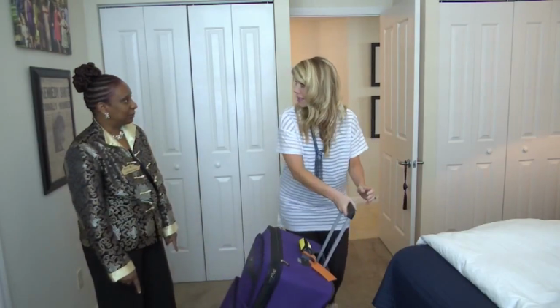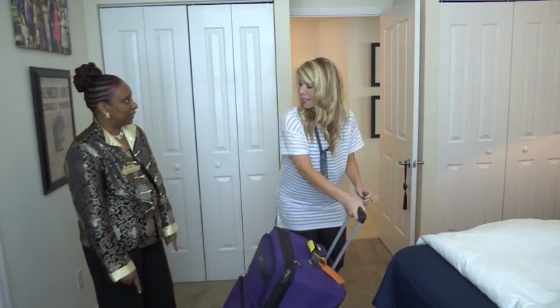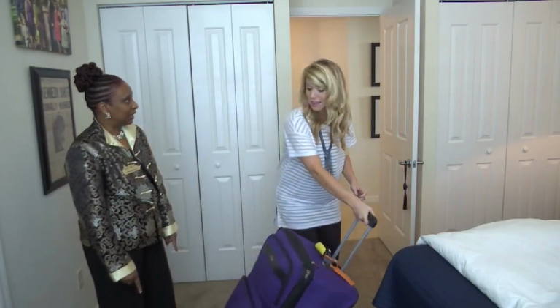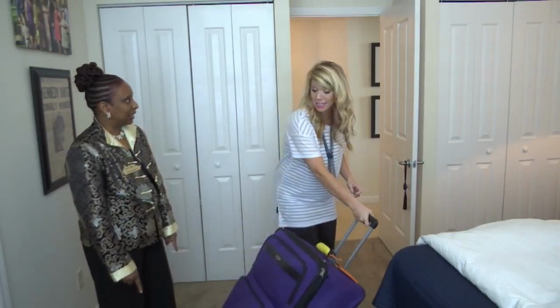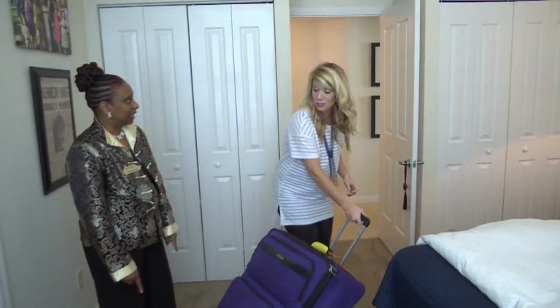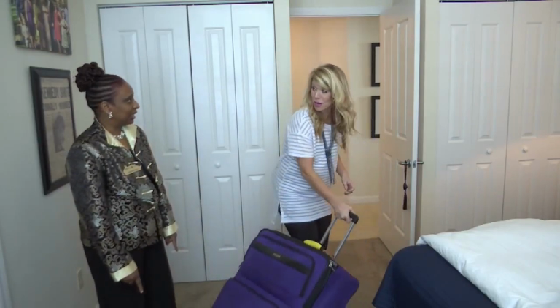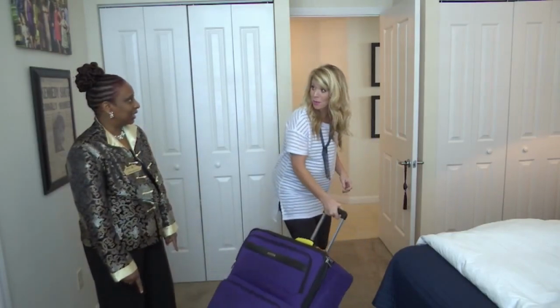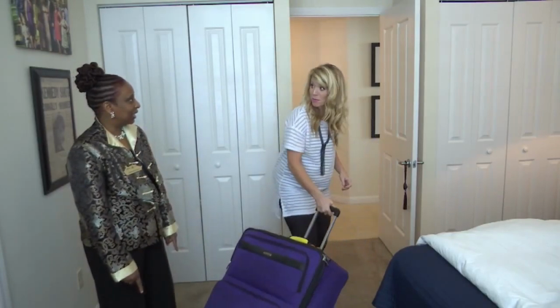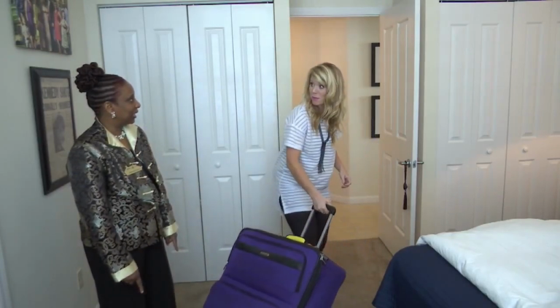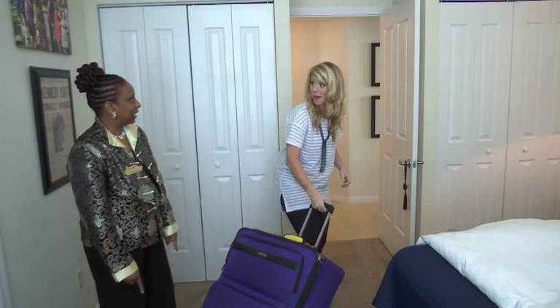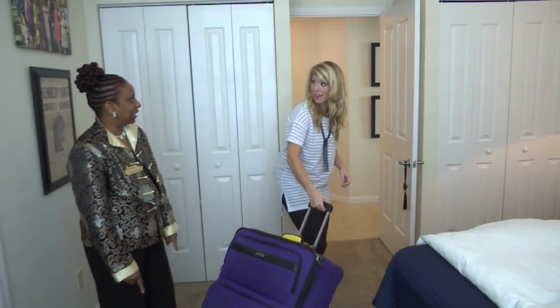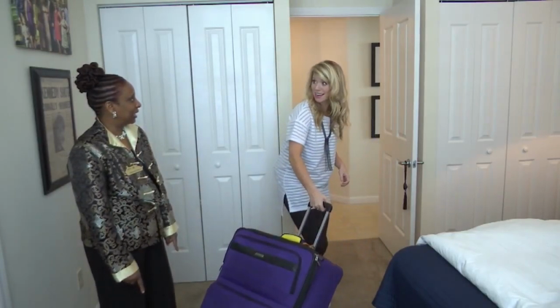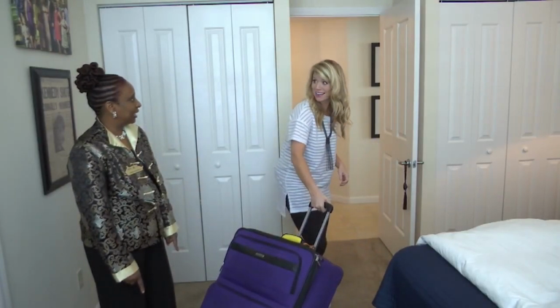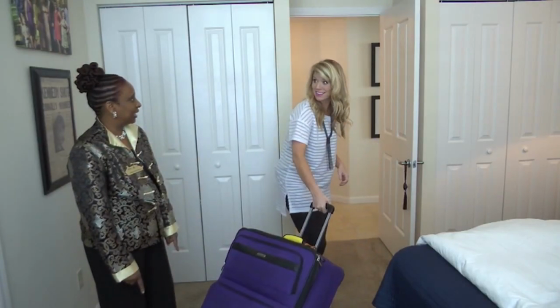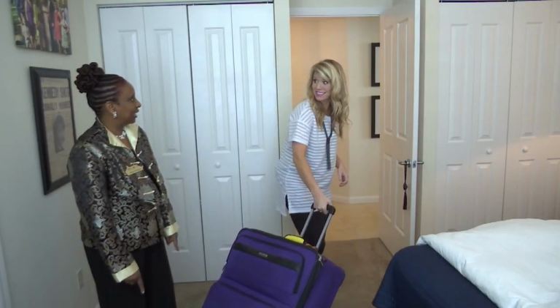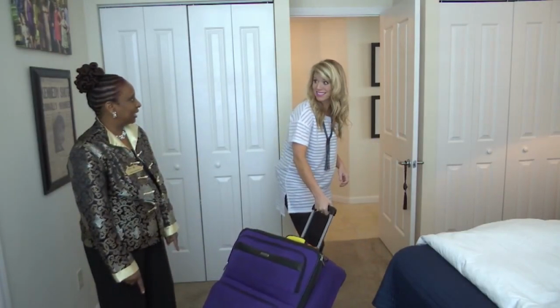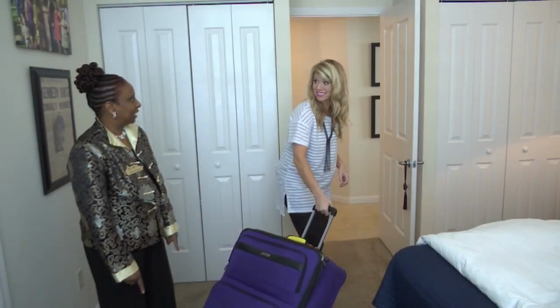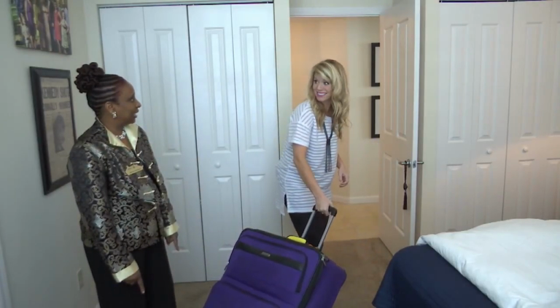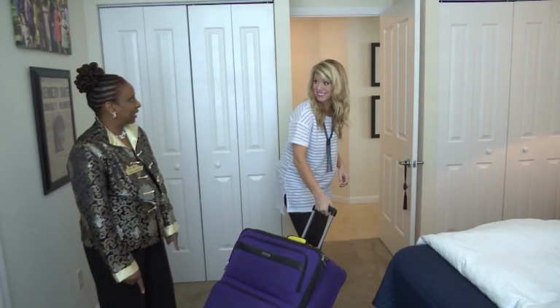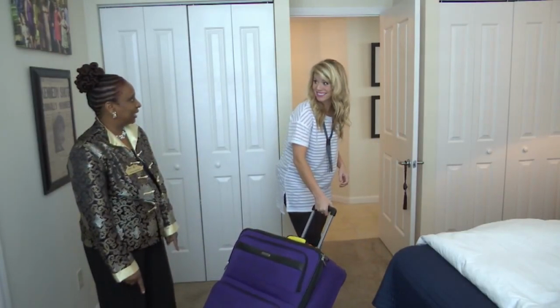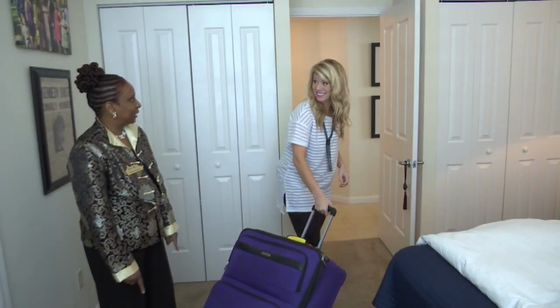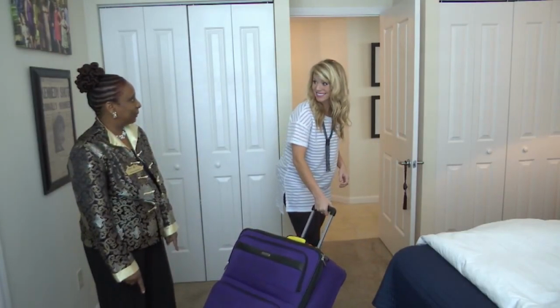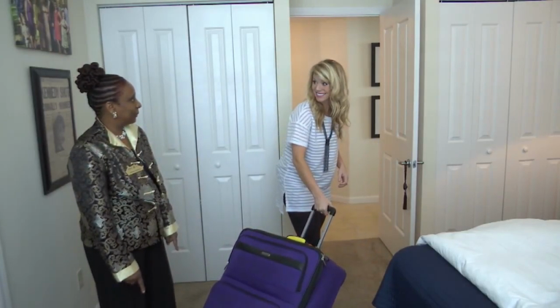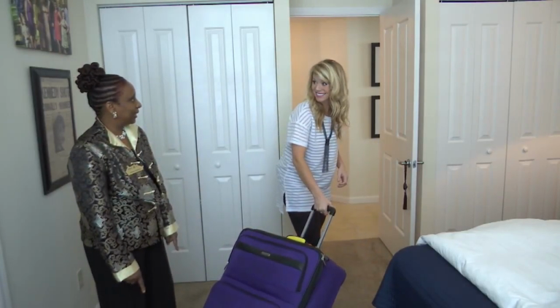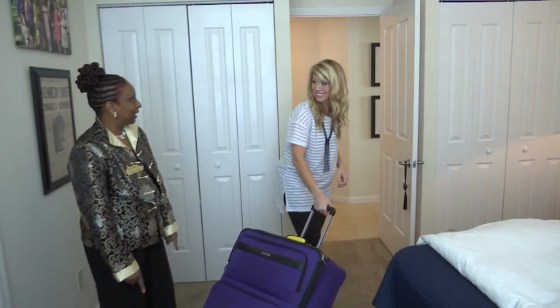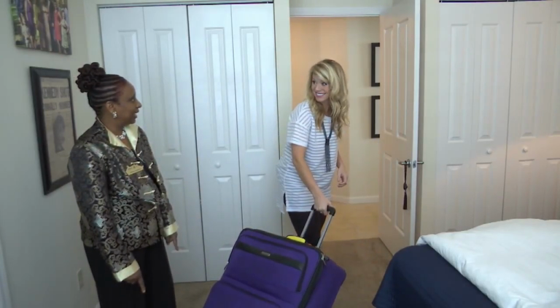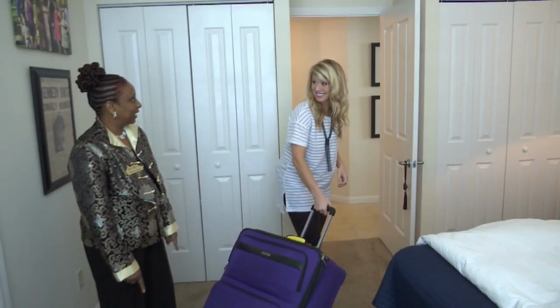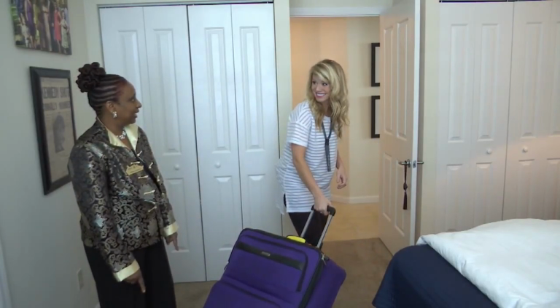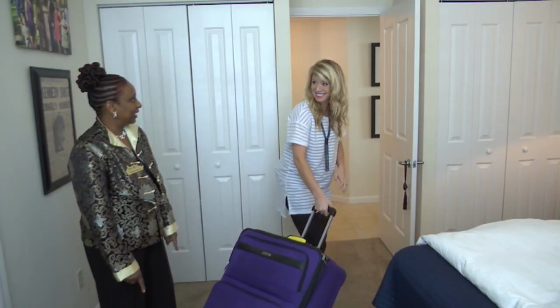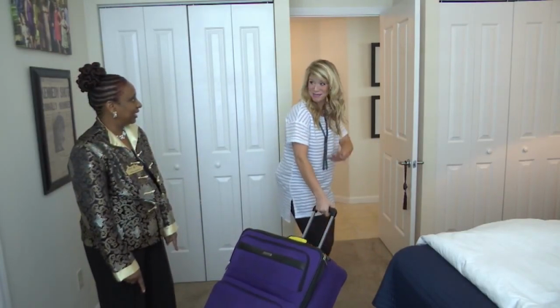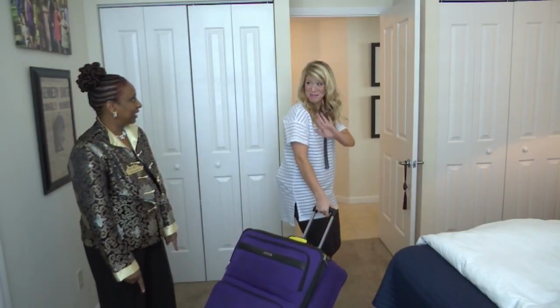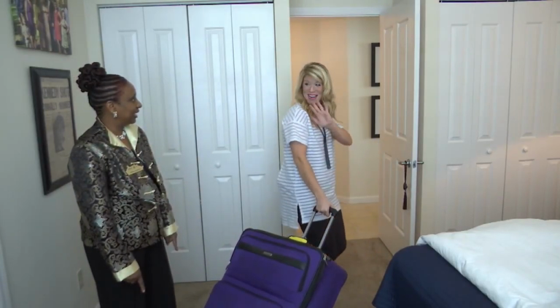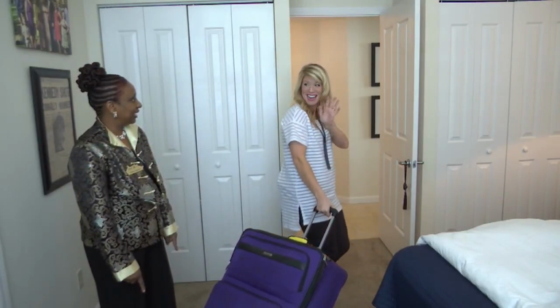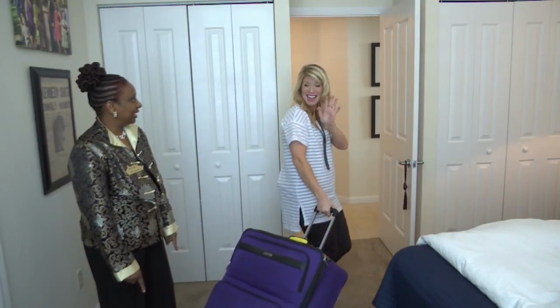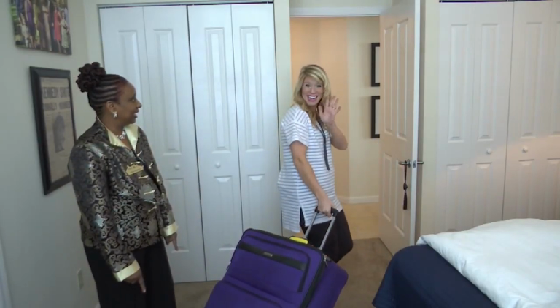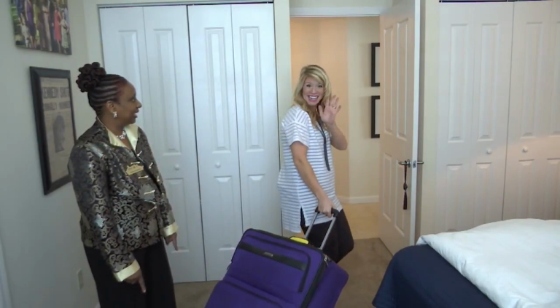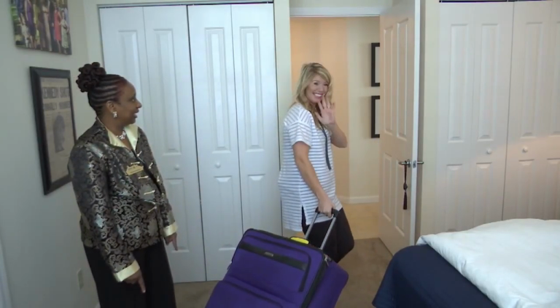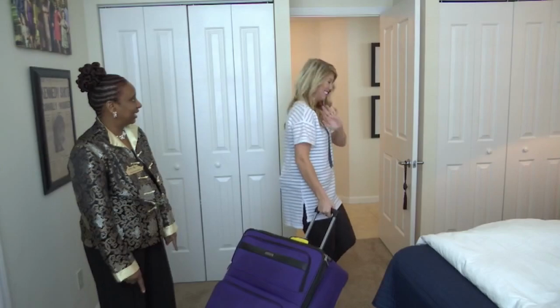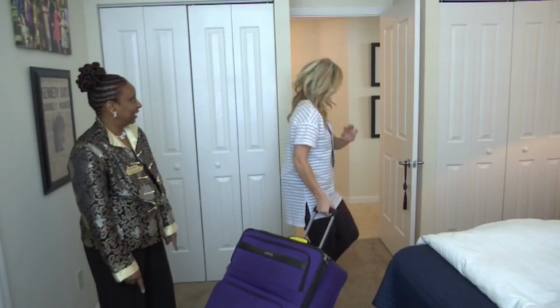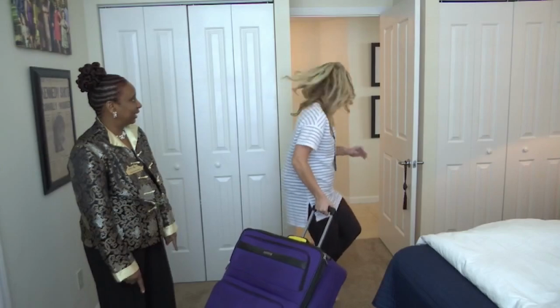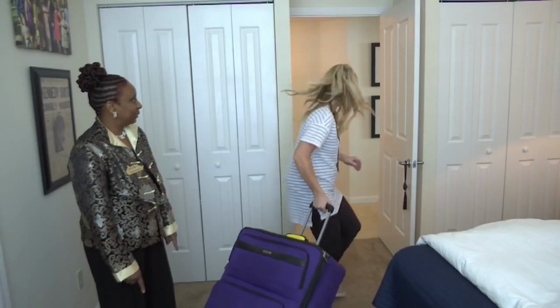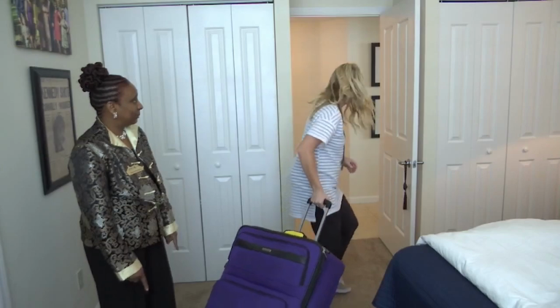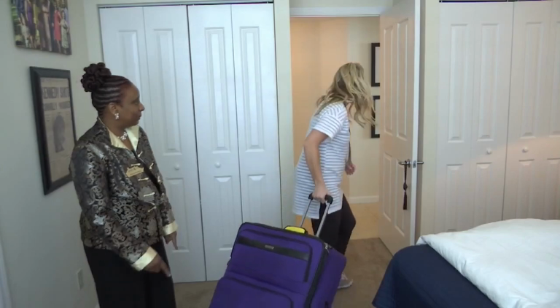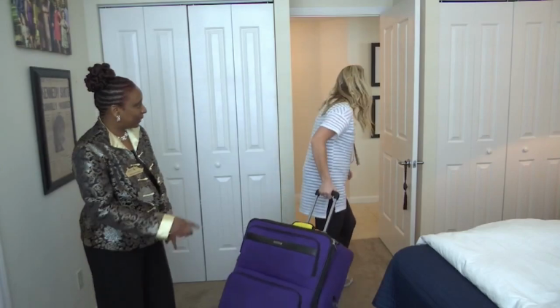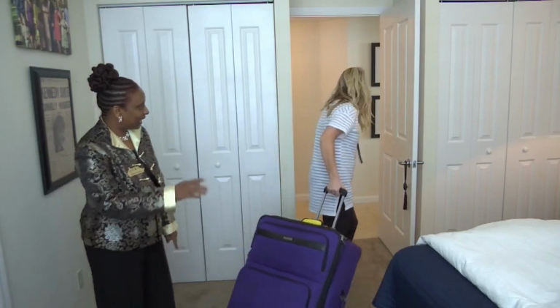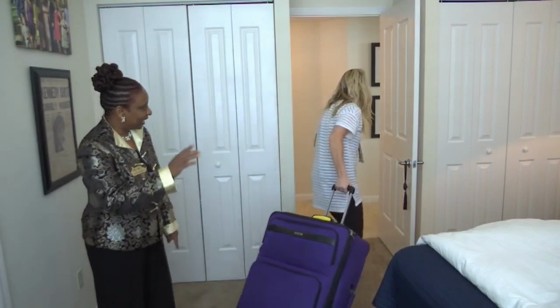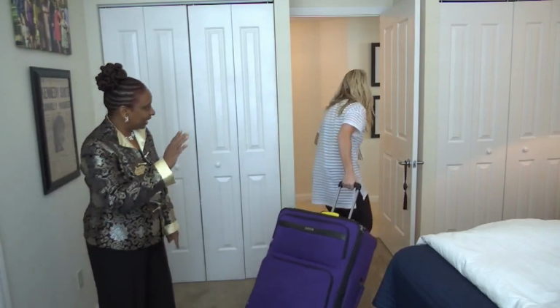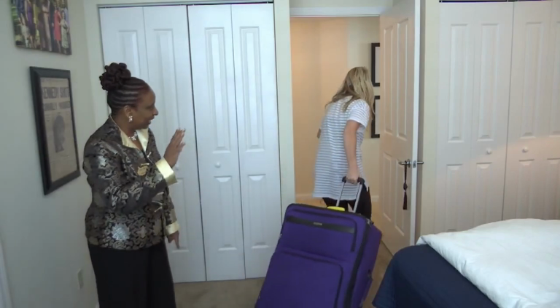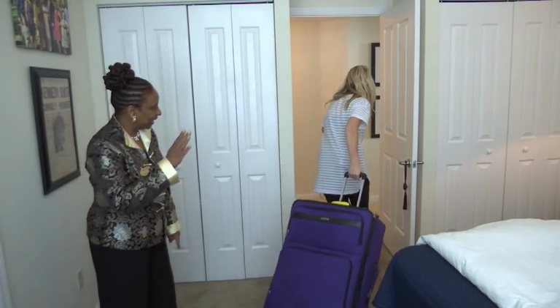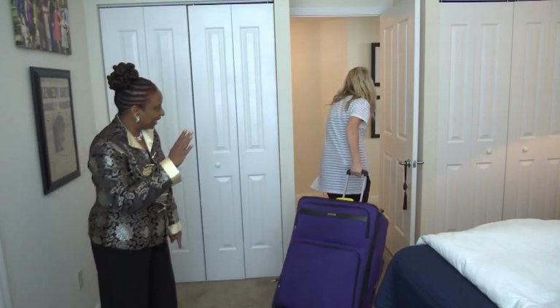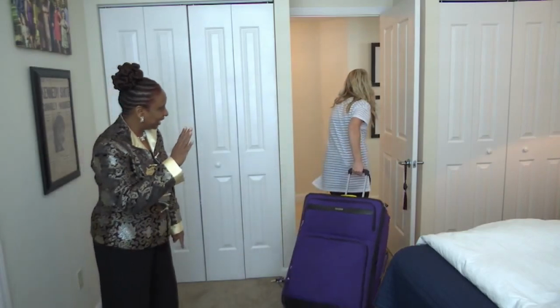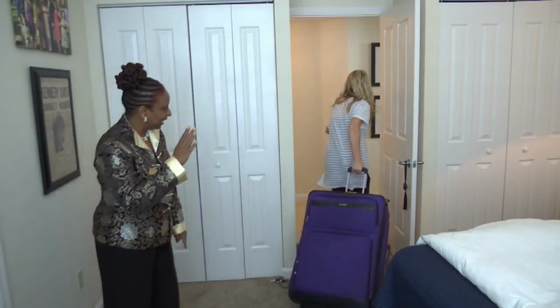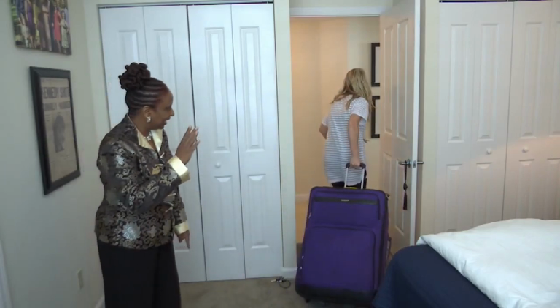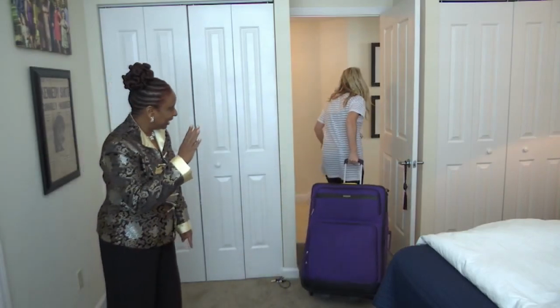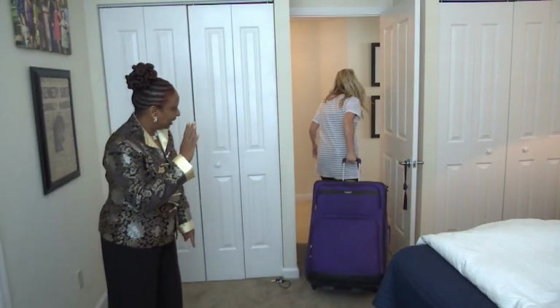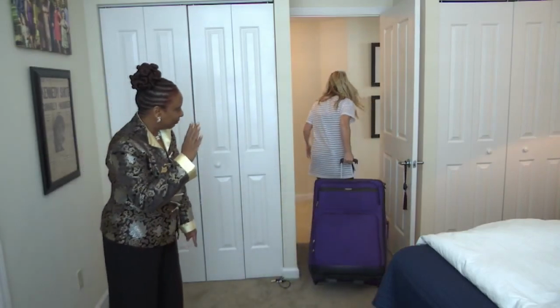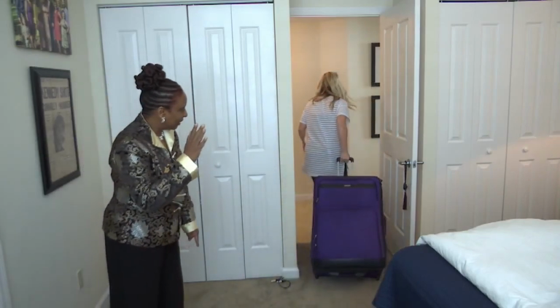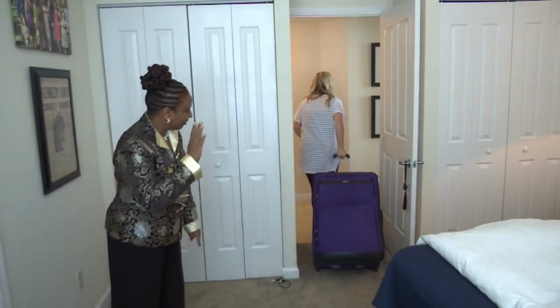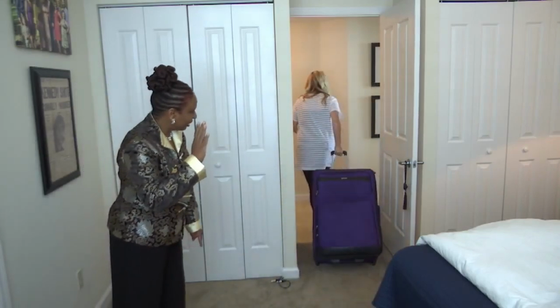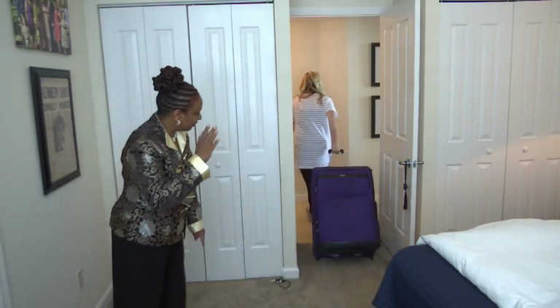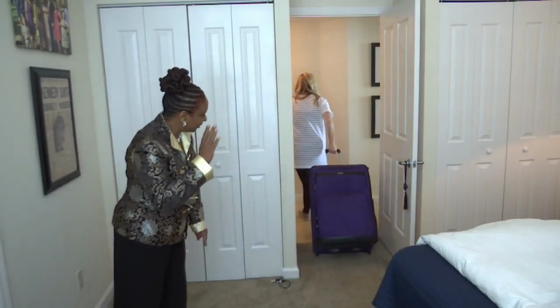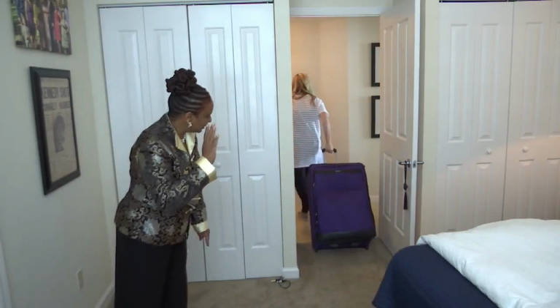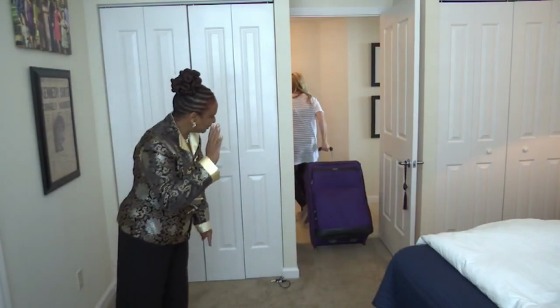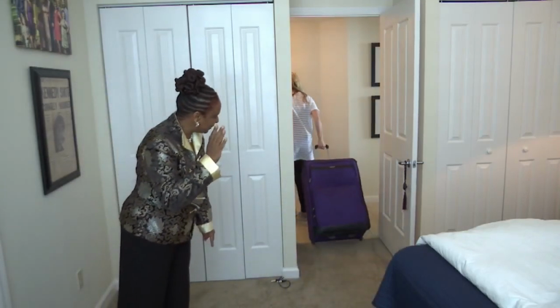Thanks for helping me pack, Allison. Bye! Merry Christmas.